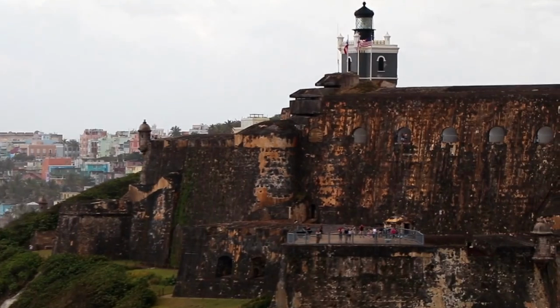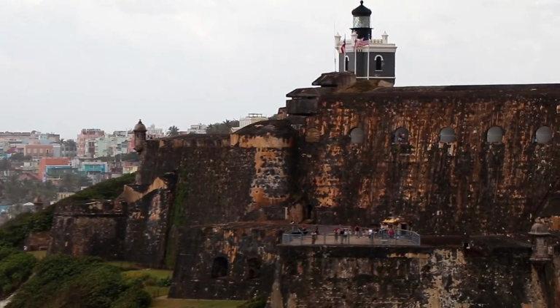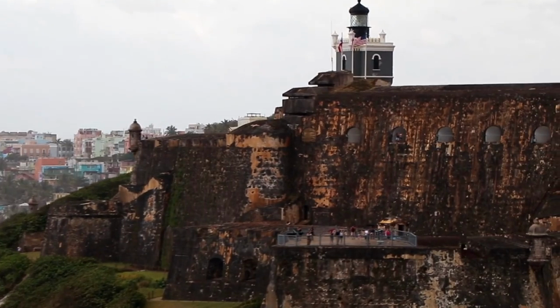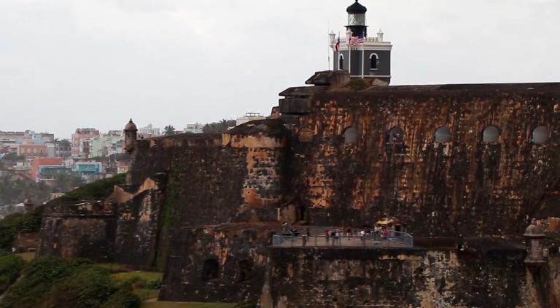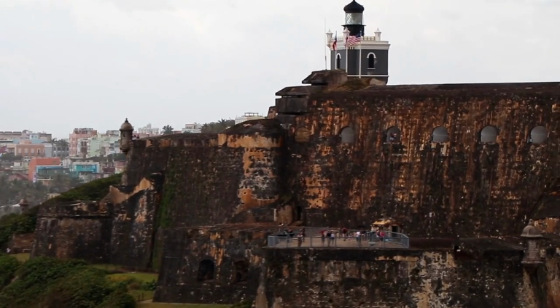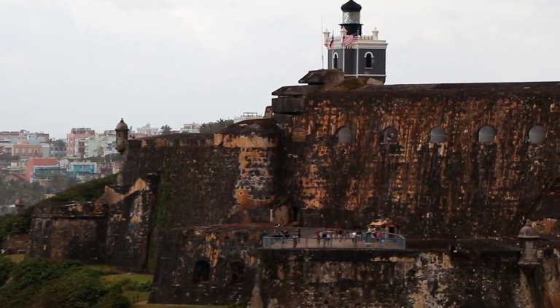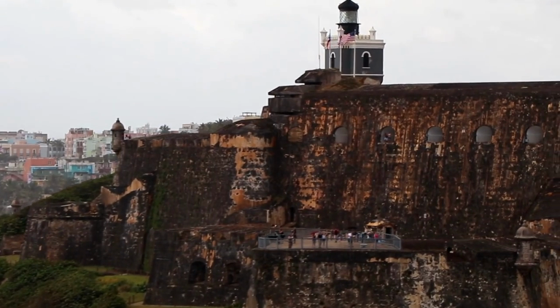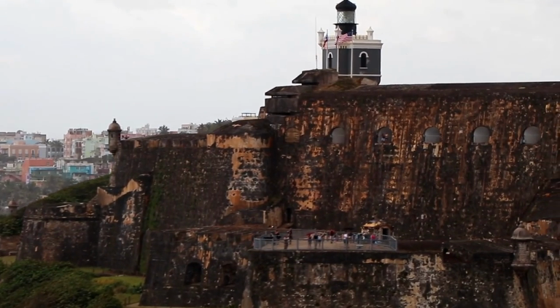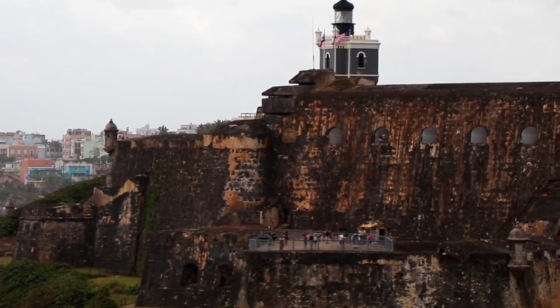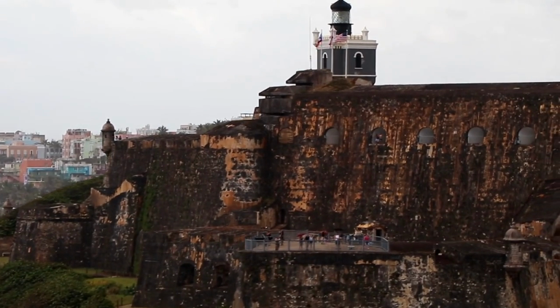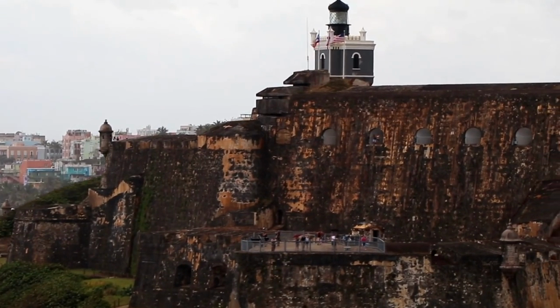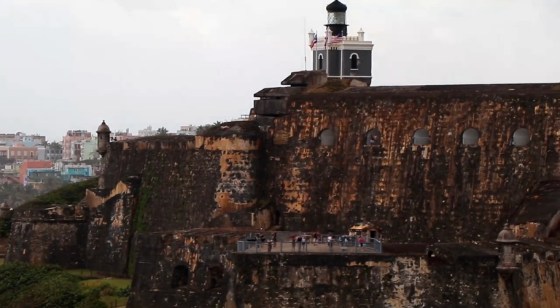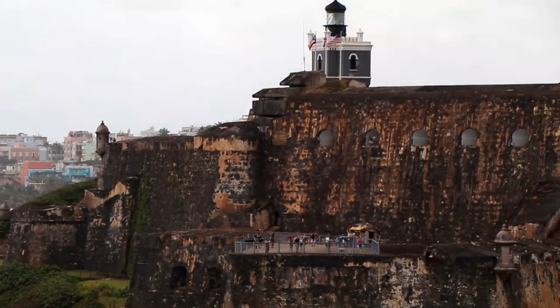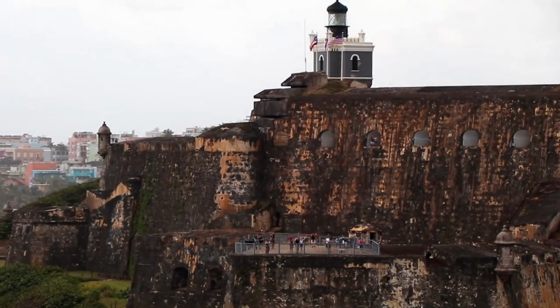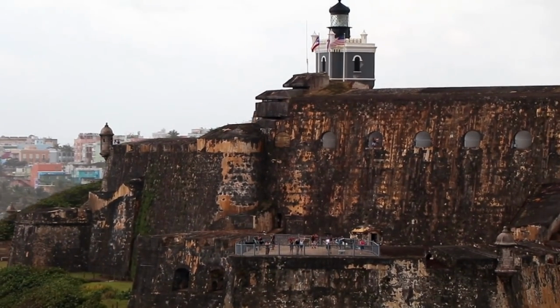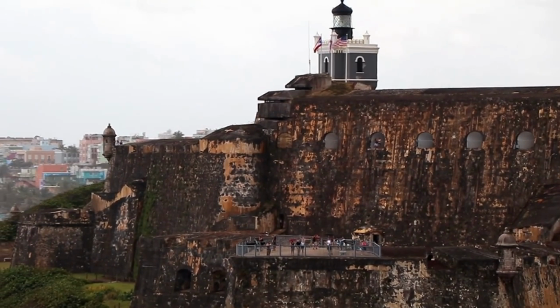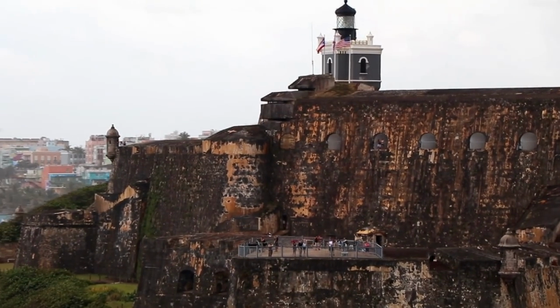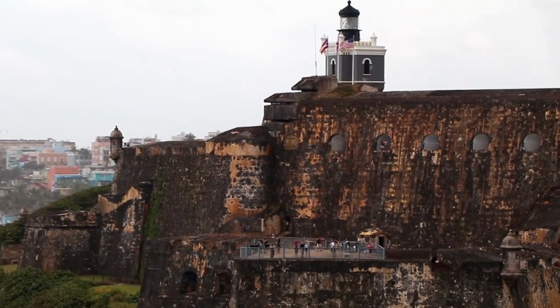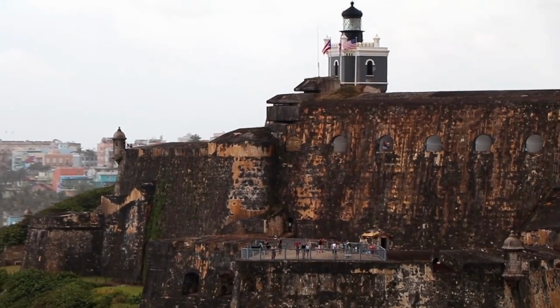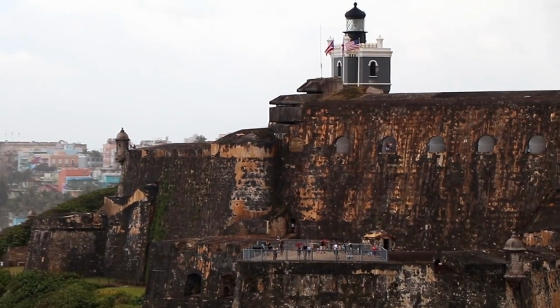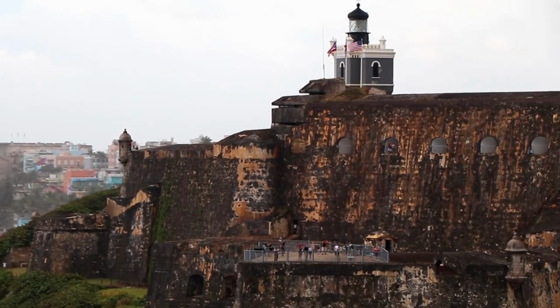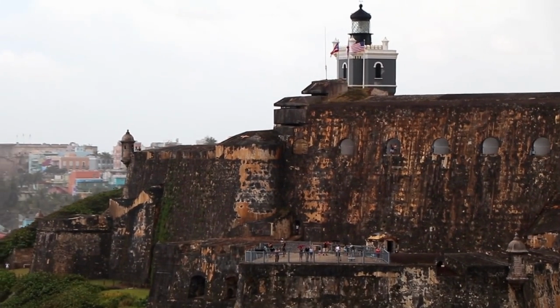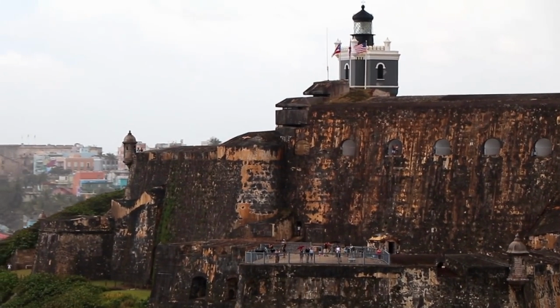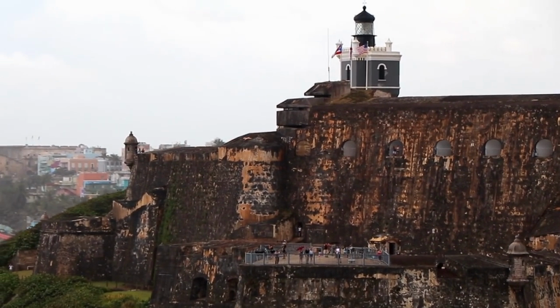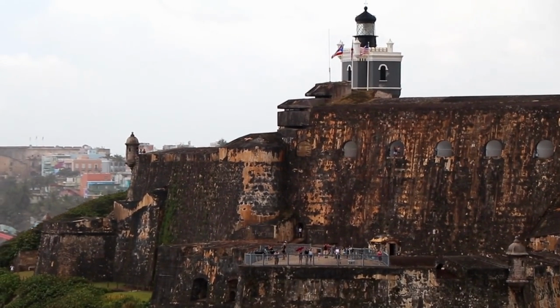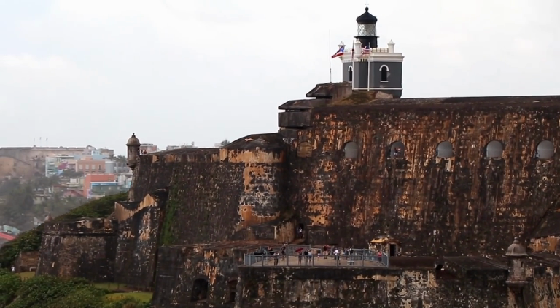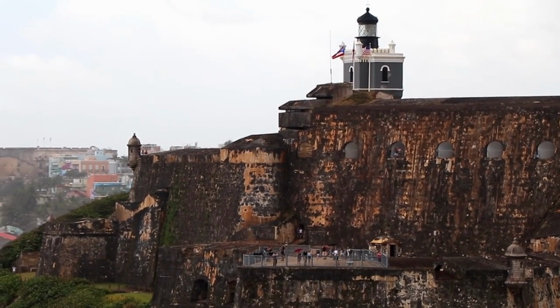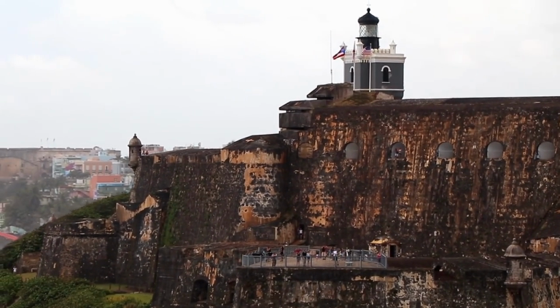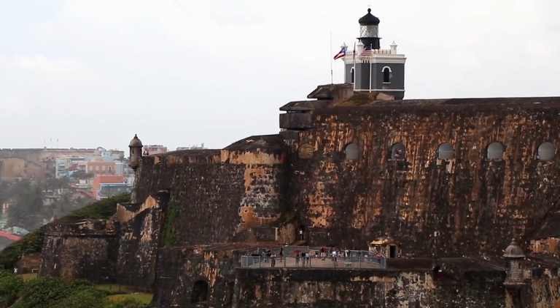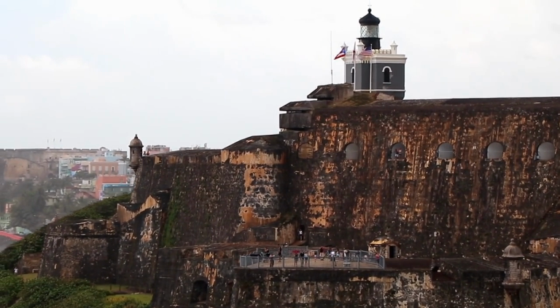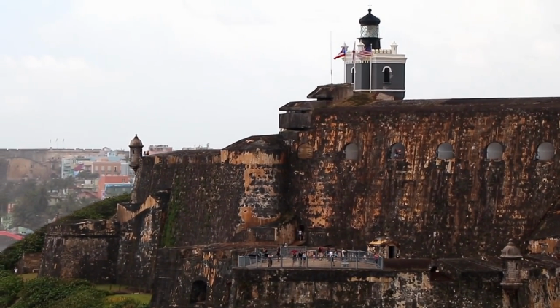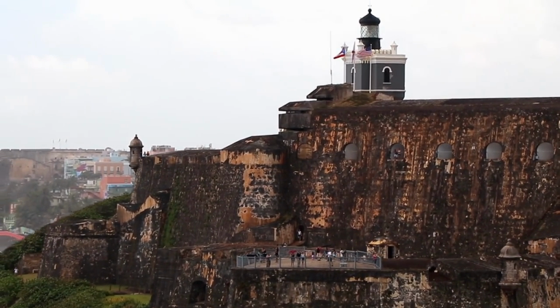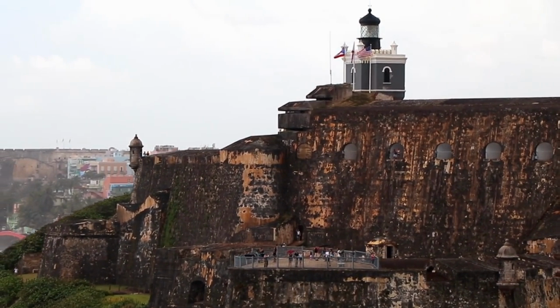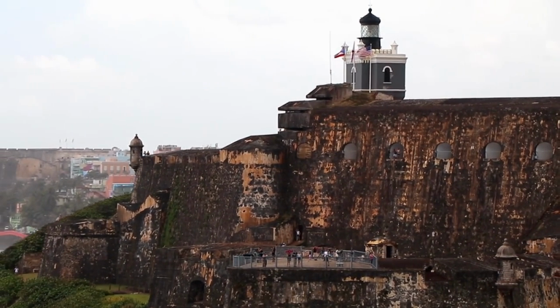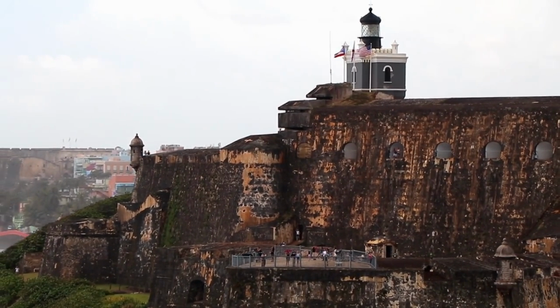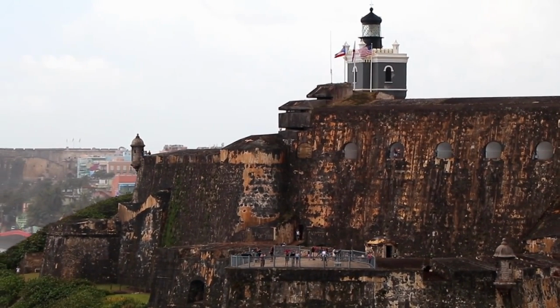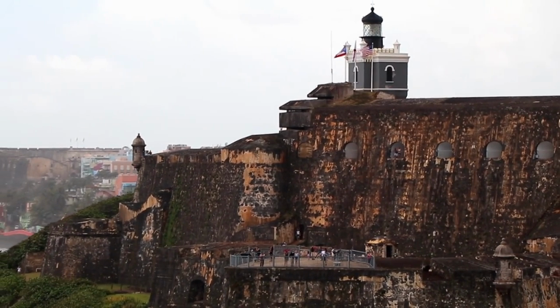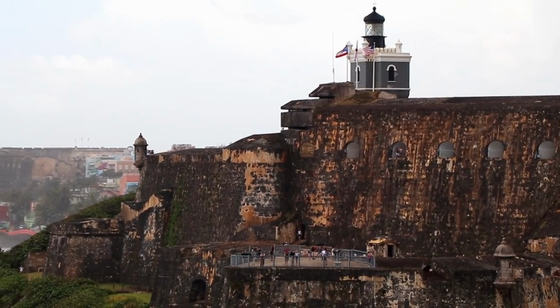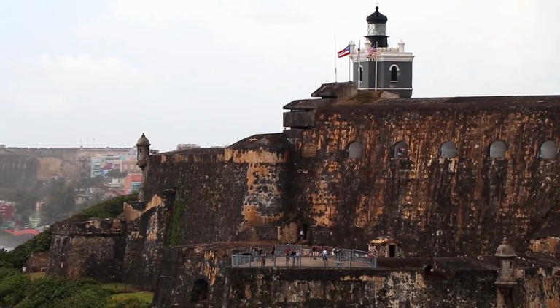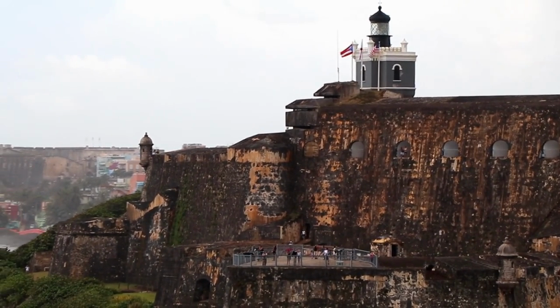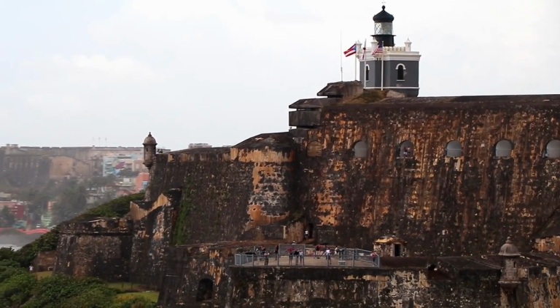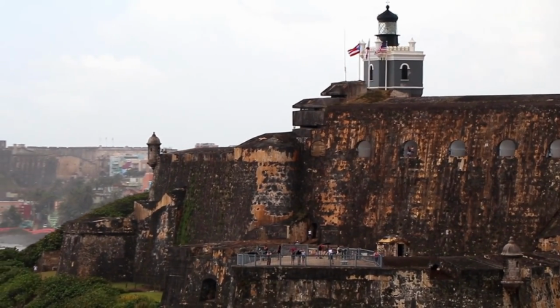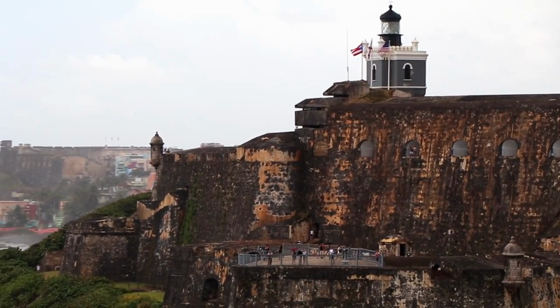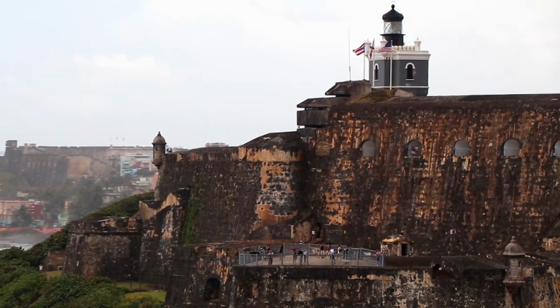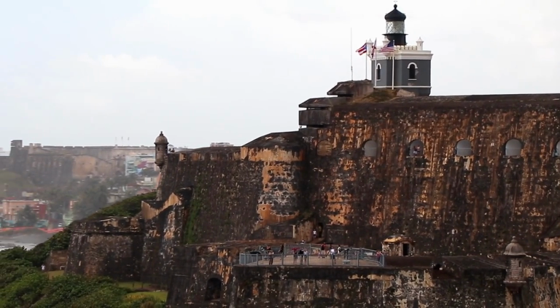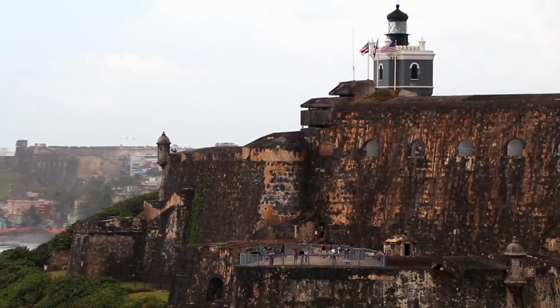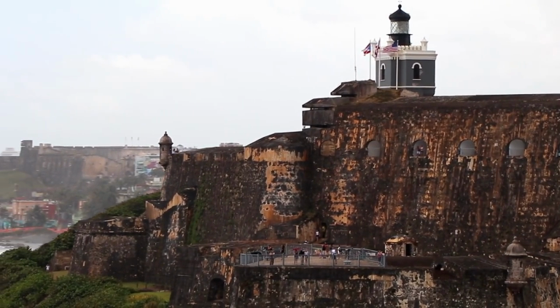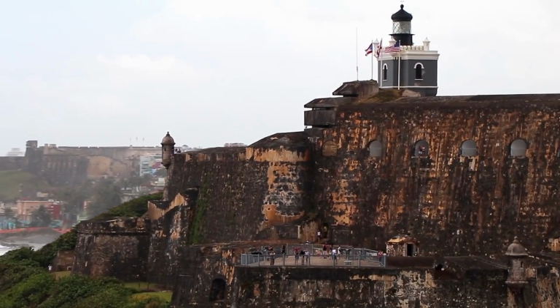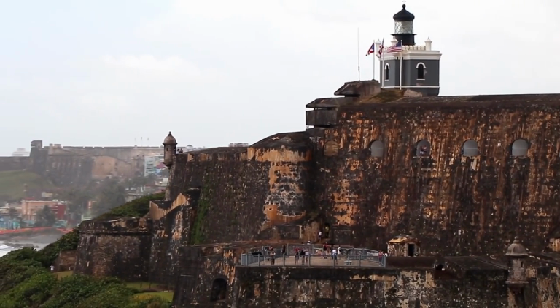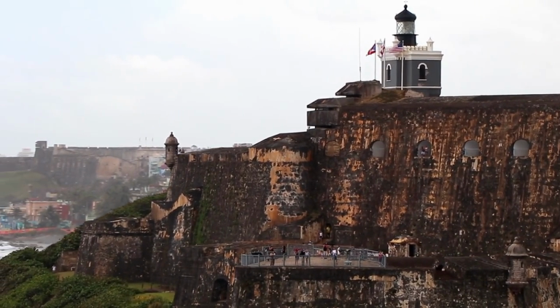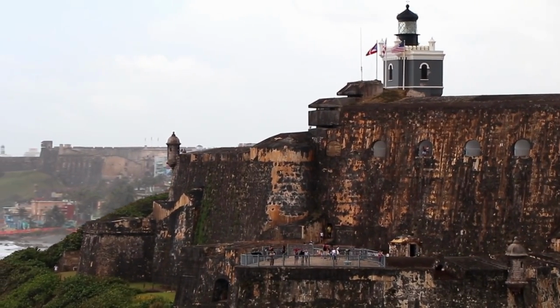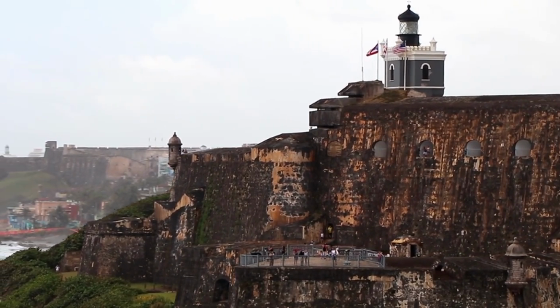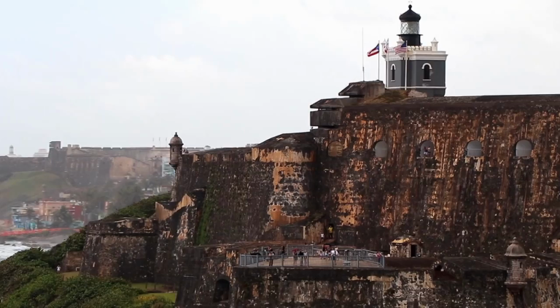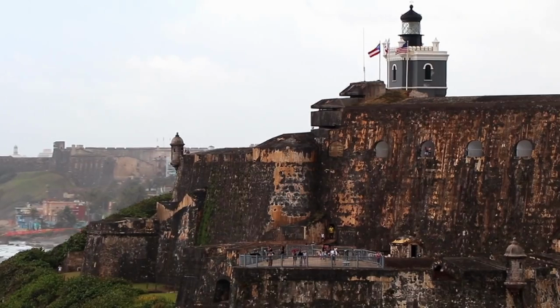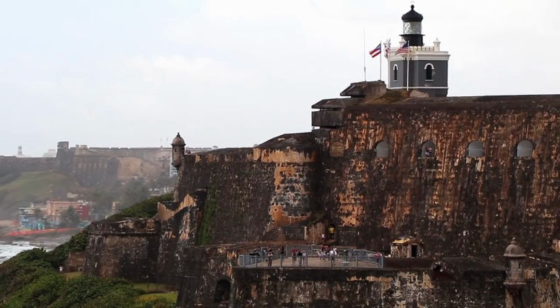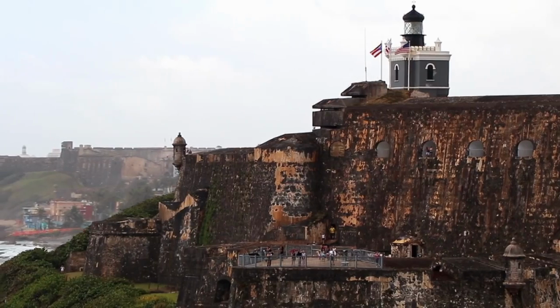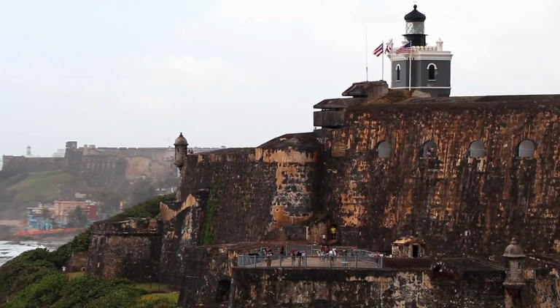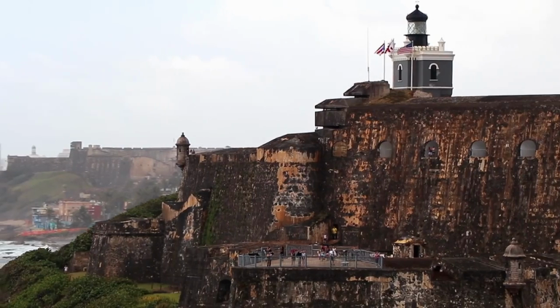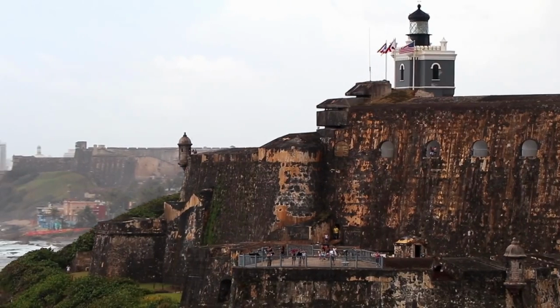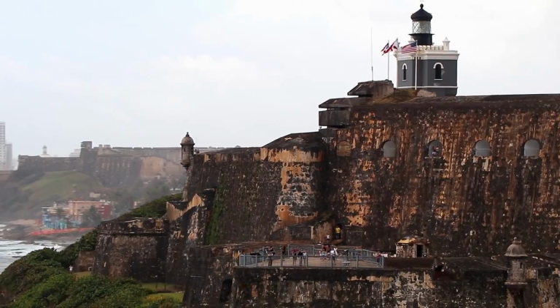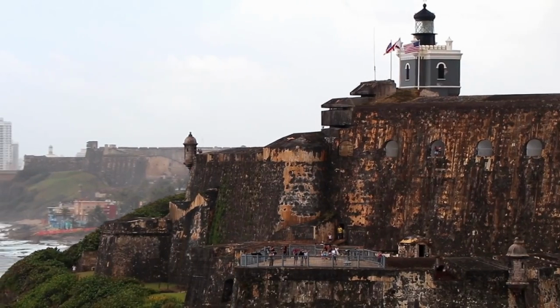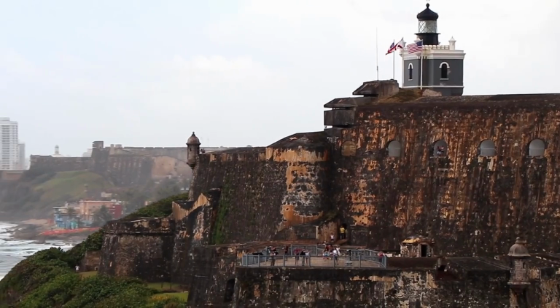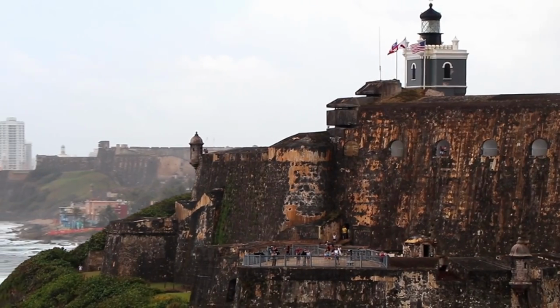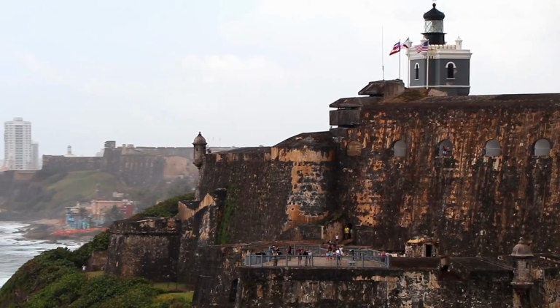It was built to defend the port of San Juan by controlling the entry to its harbor. It's really interesting to walk through it and think about the history here. About two million tourists visit it every year now.